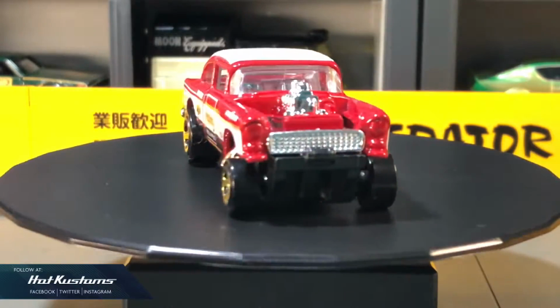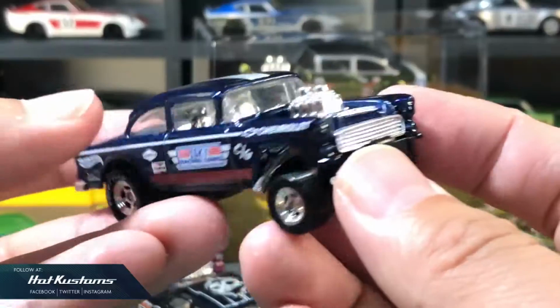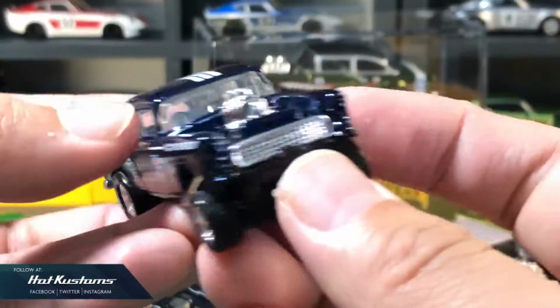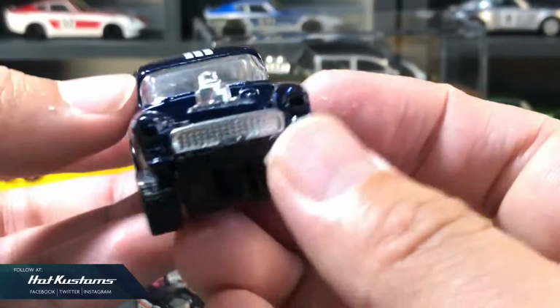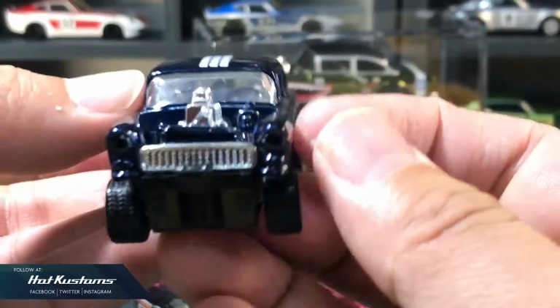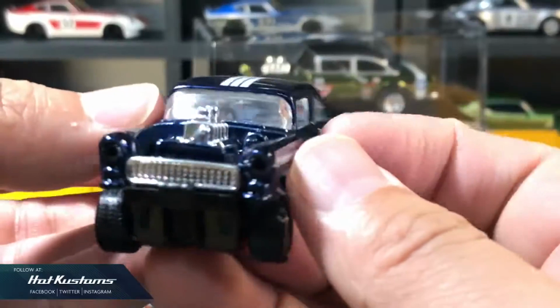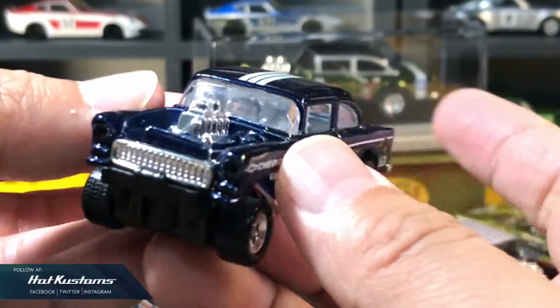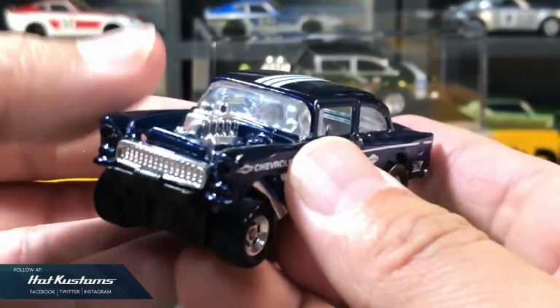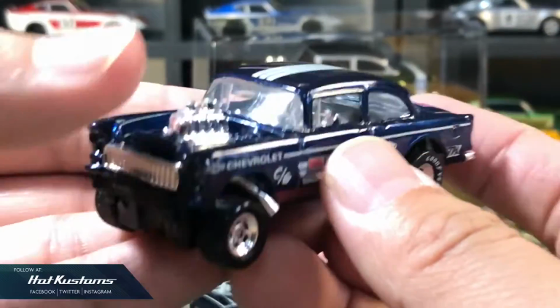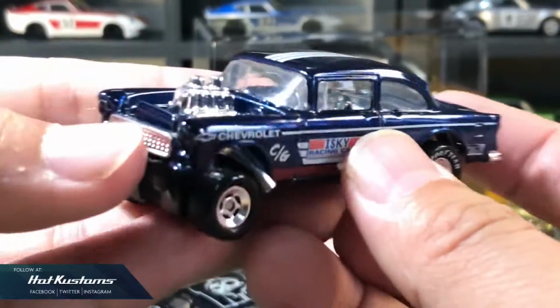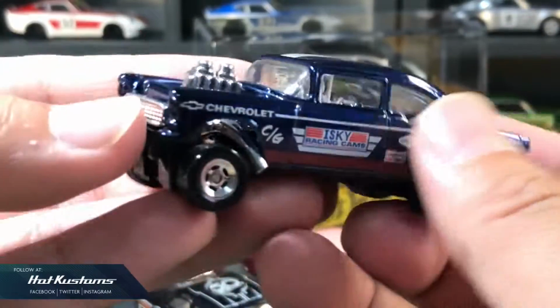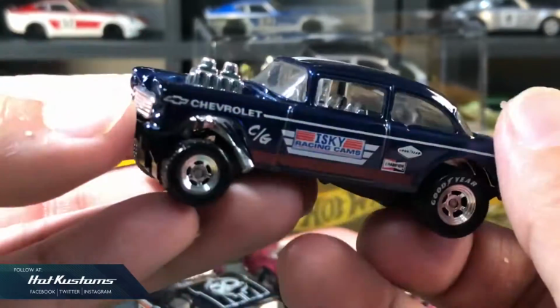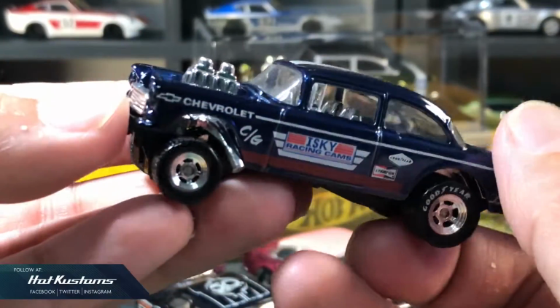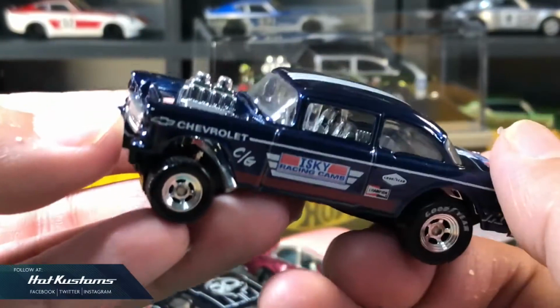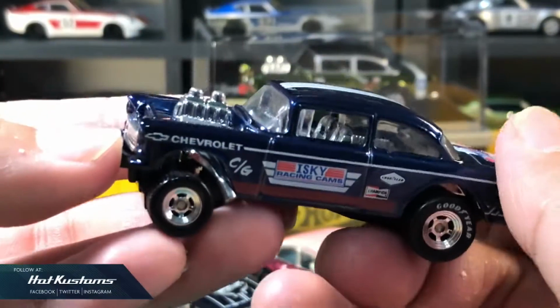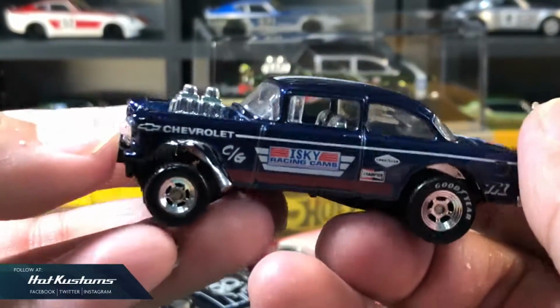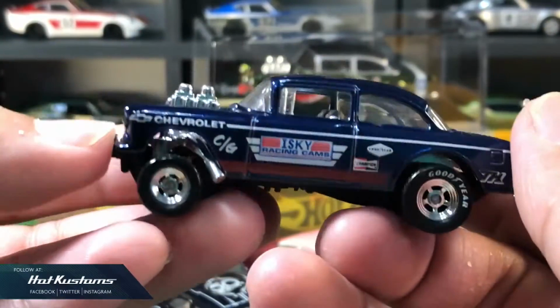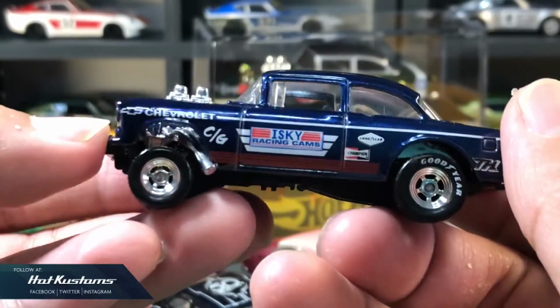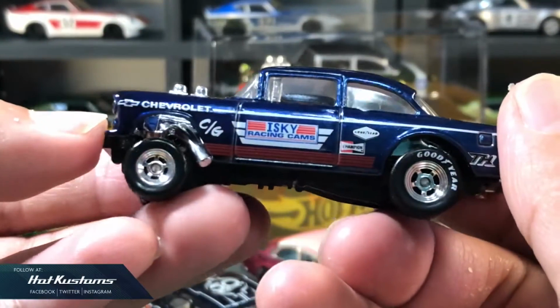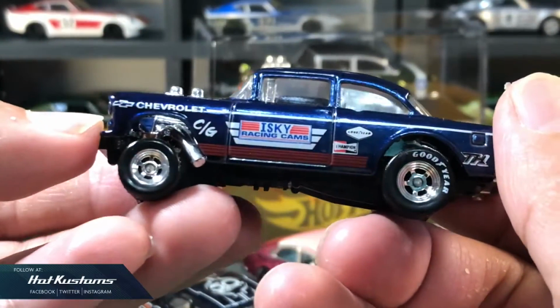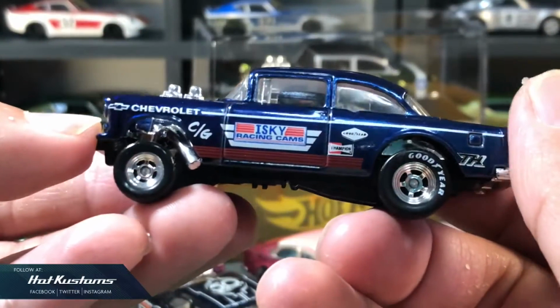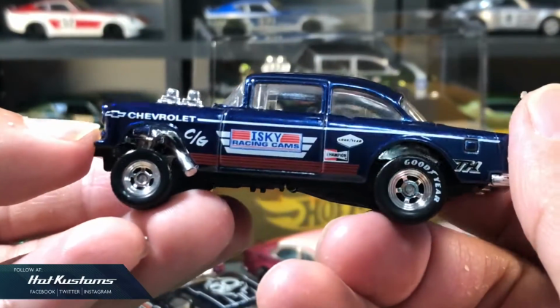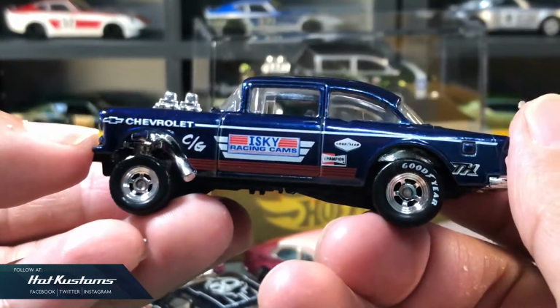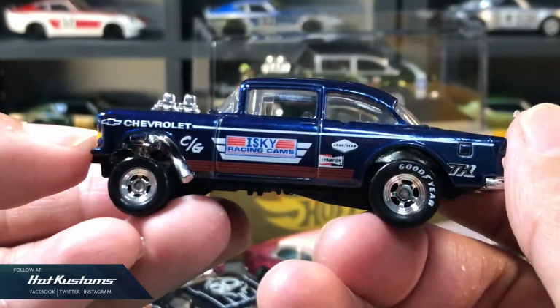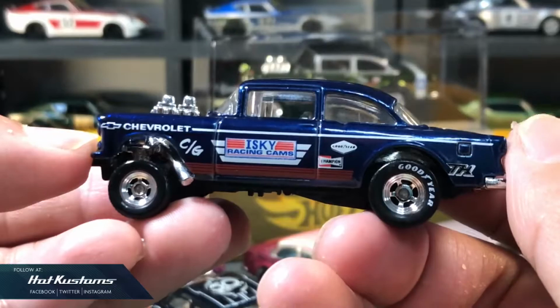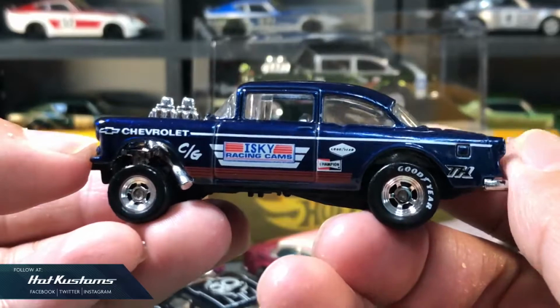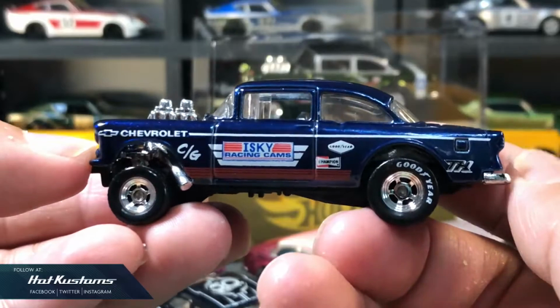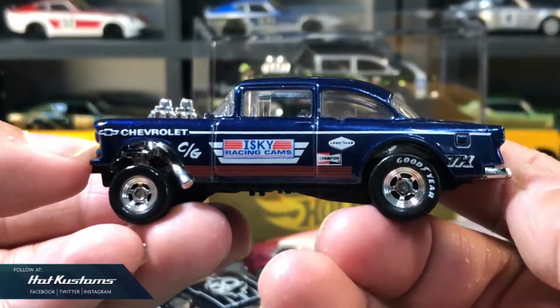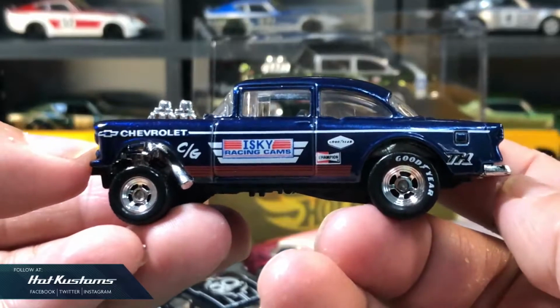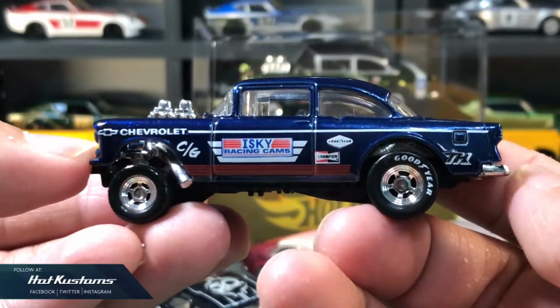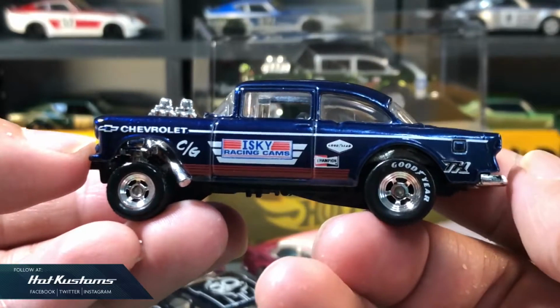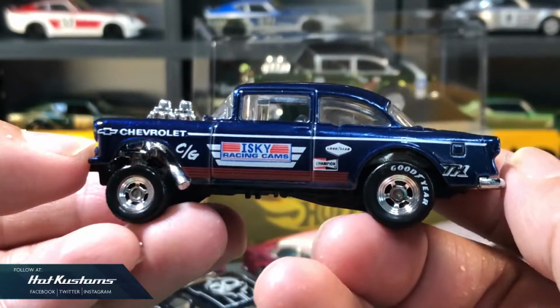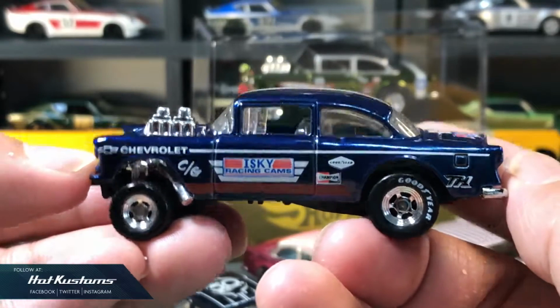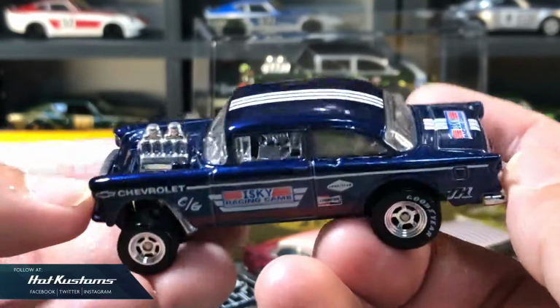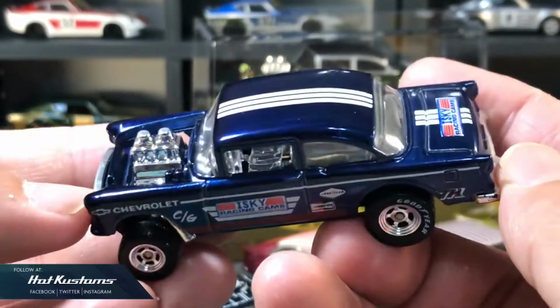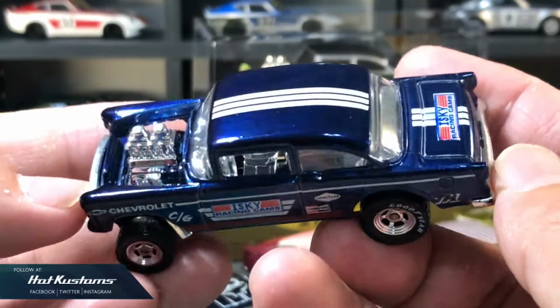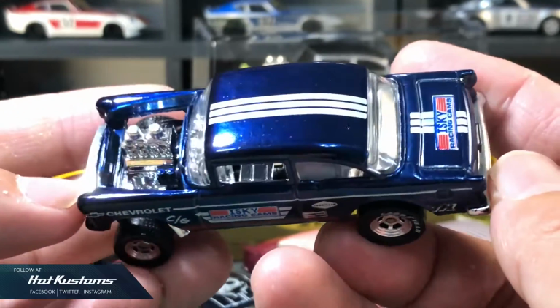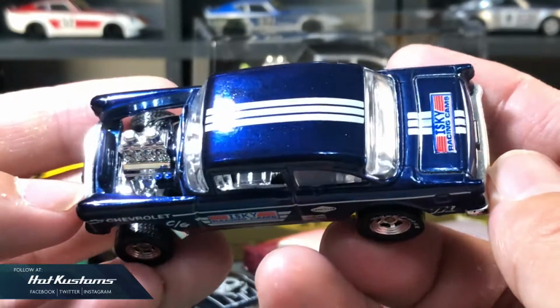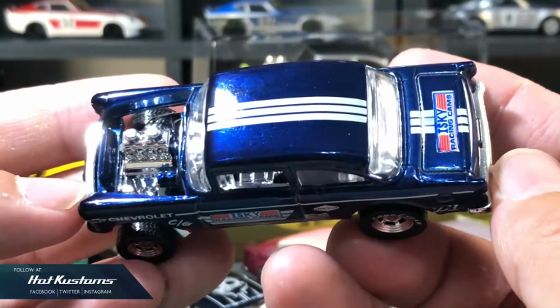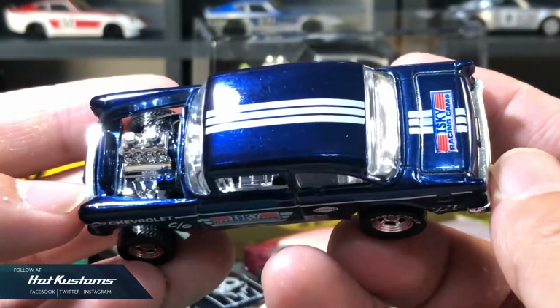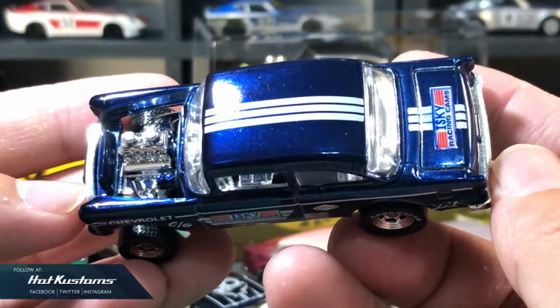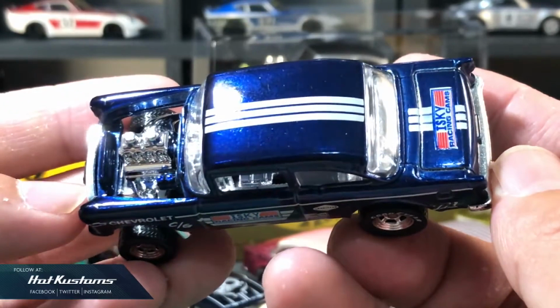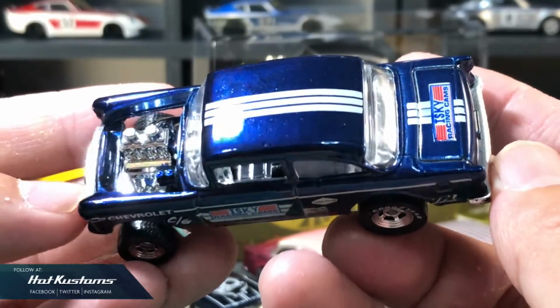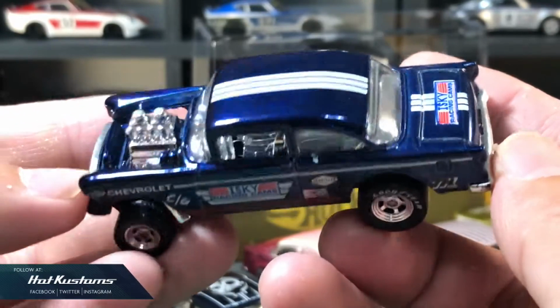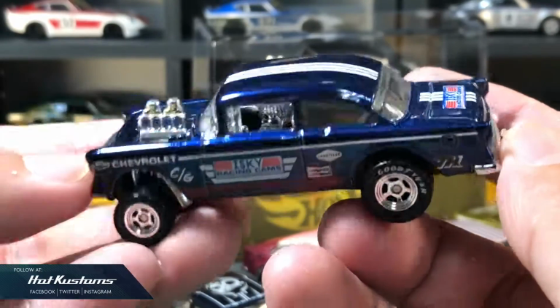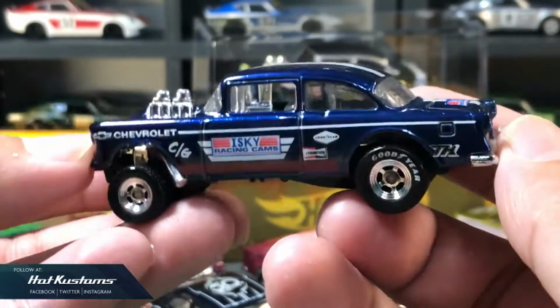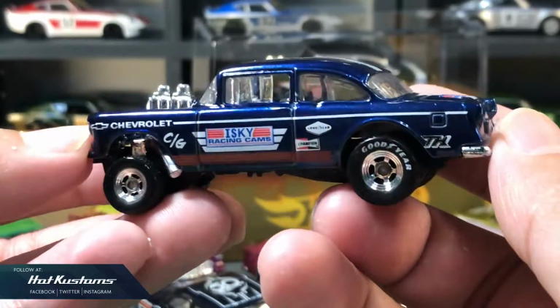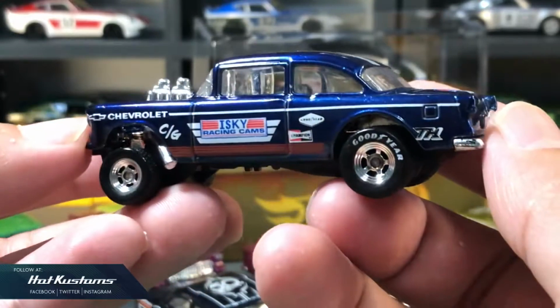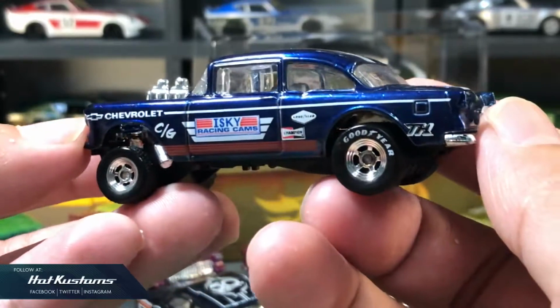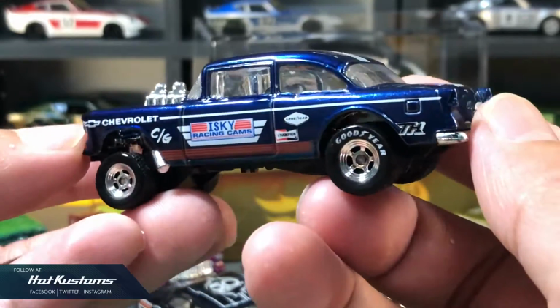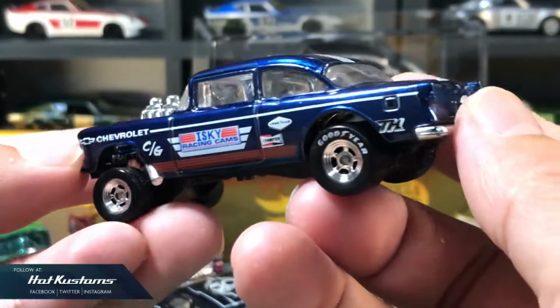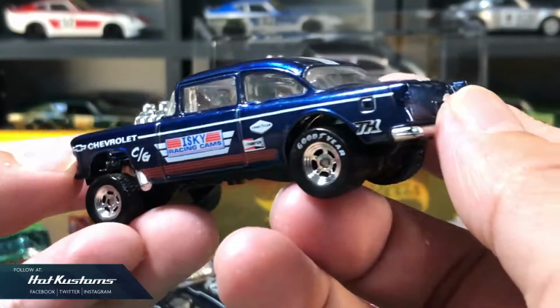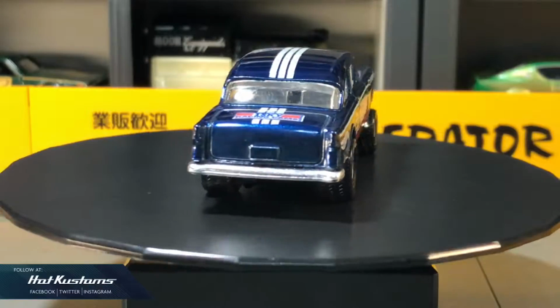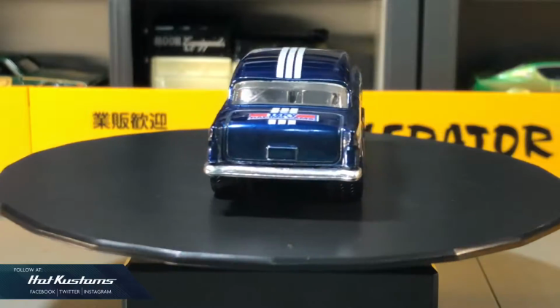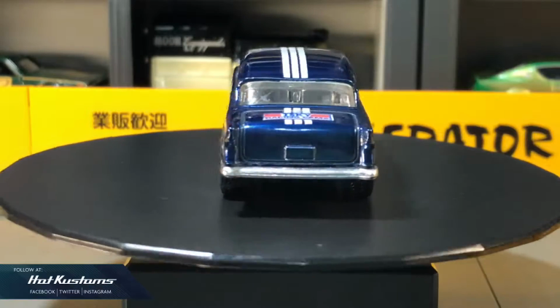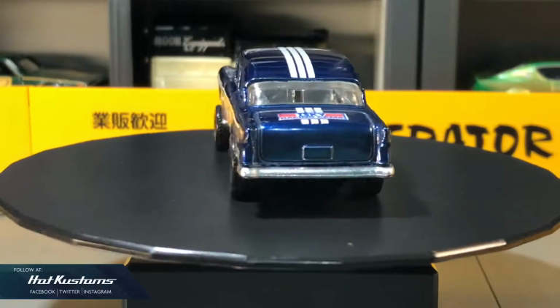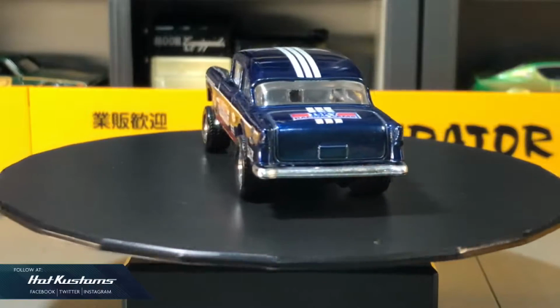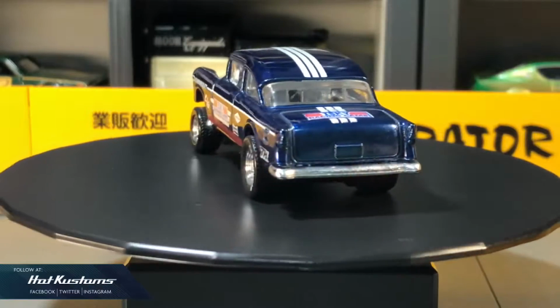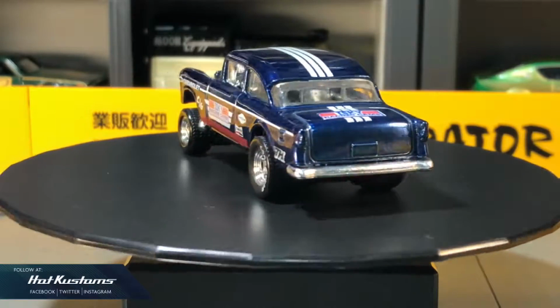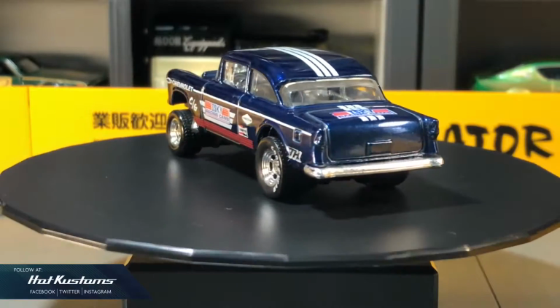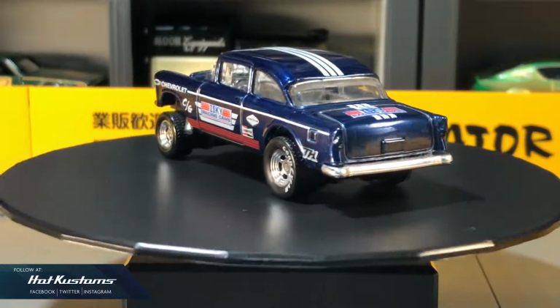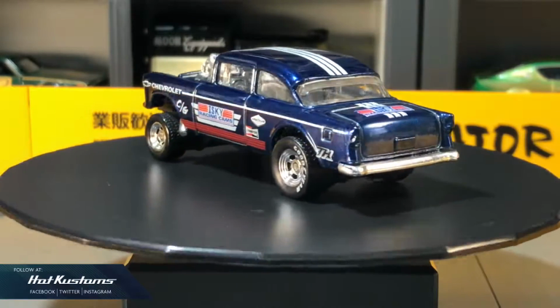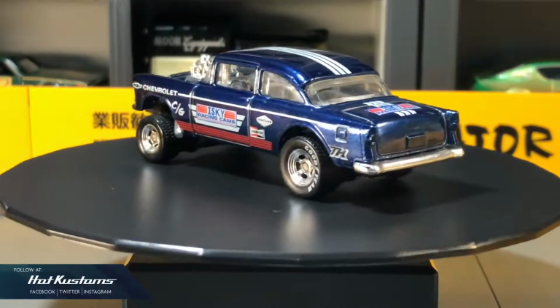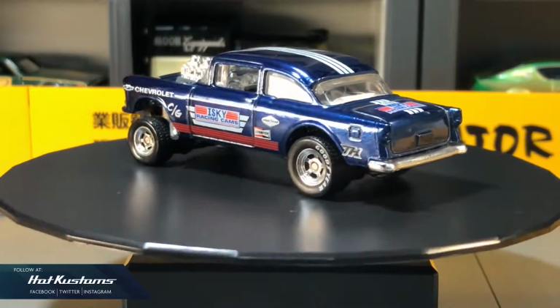Next, my most favourite Super Treasure Hunt and my most memorable one. This was given to me by my pal, who is a long-time collector.